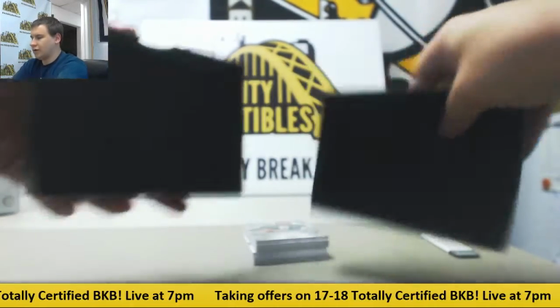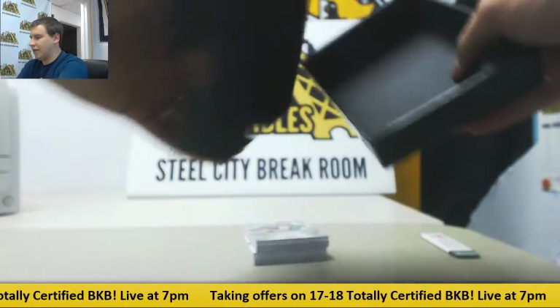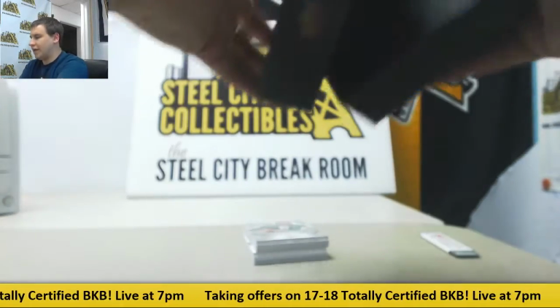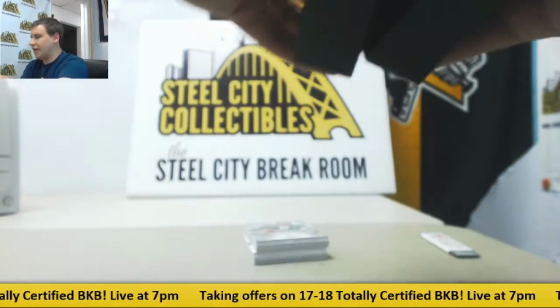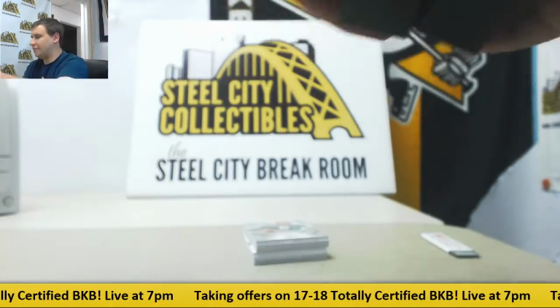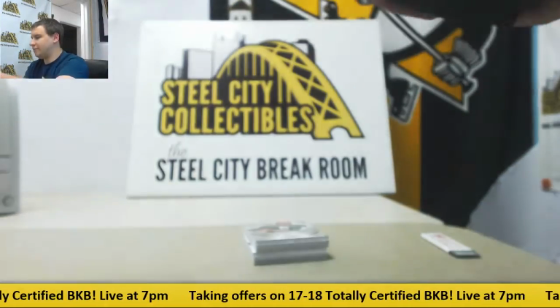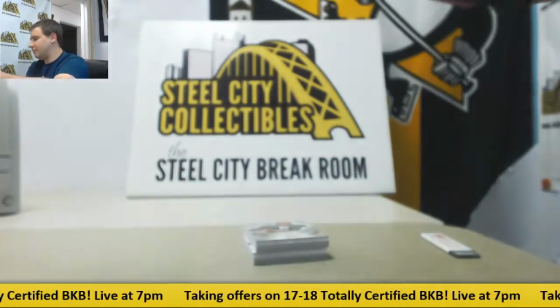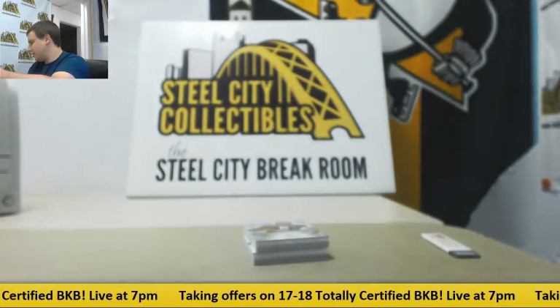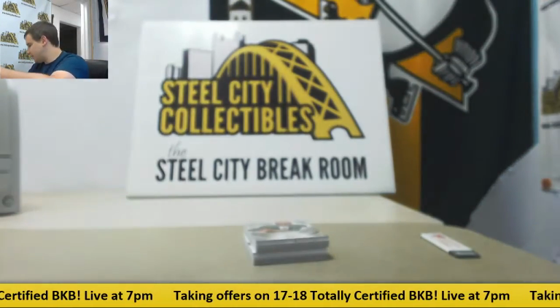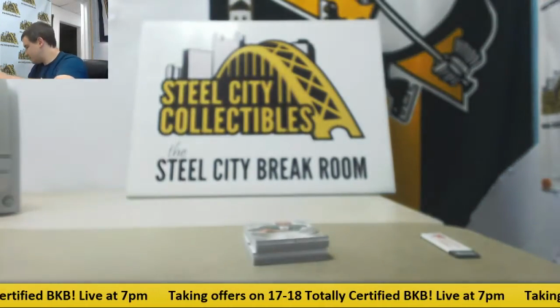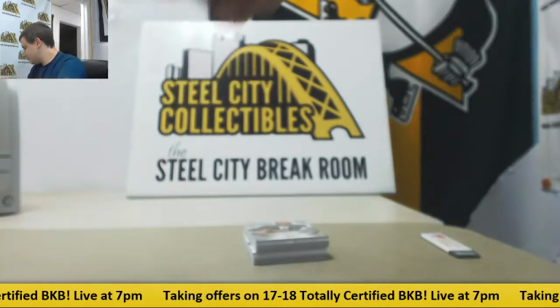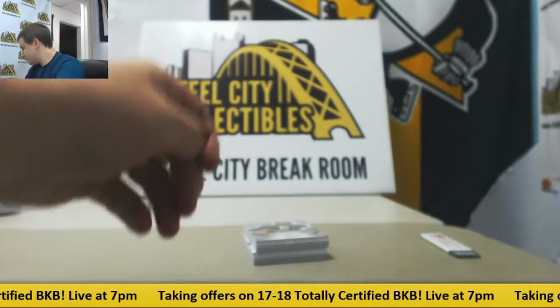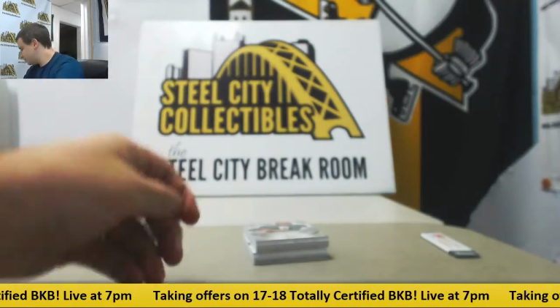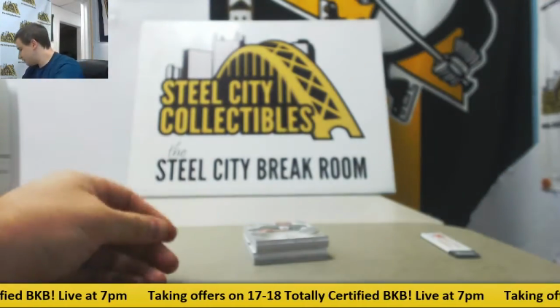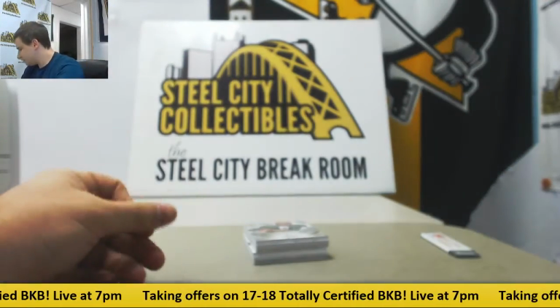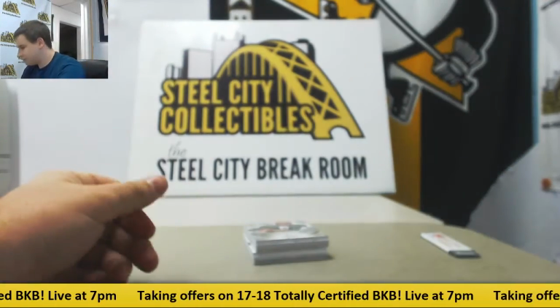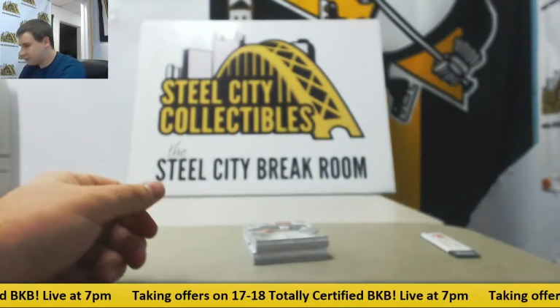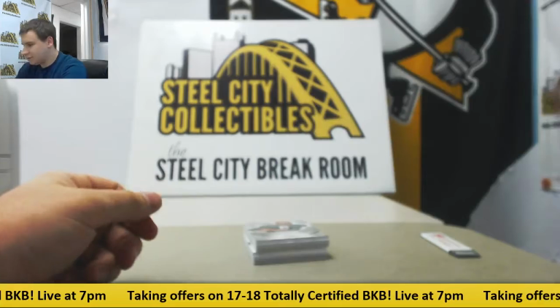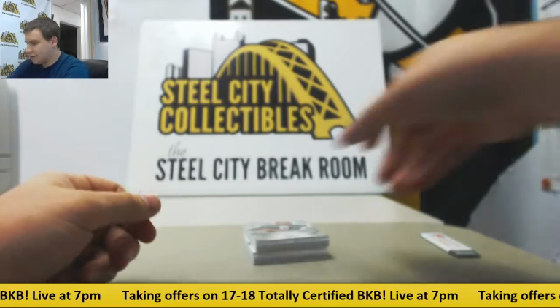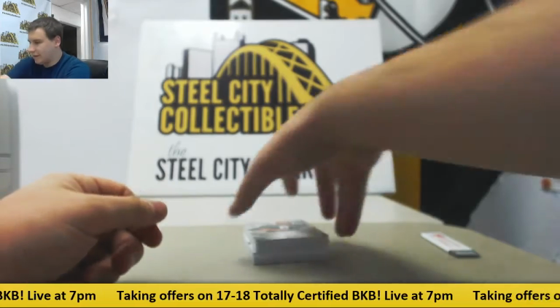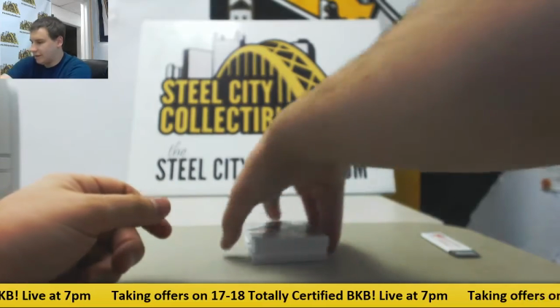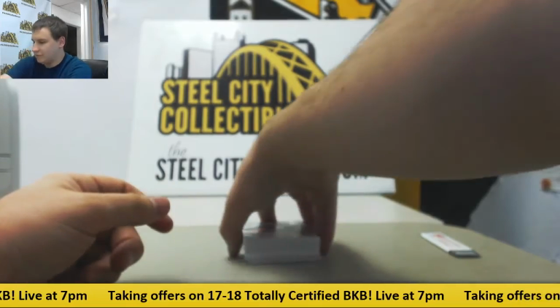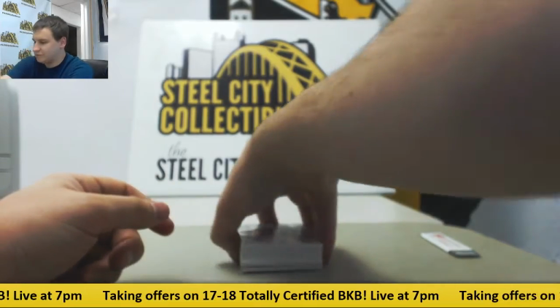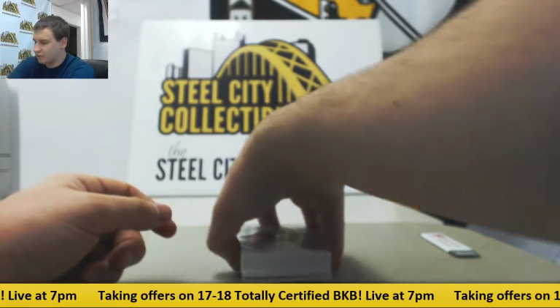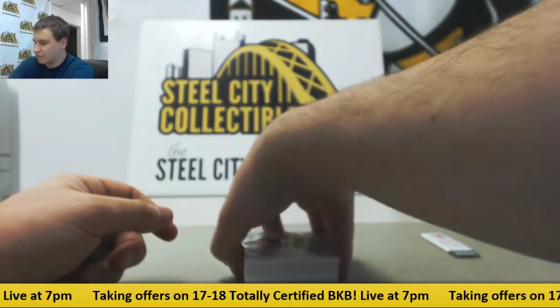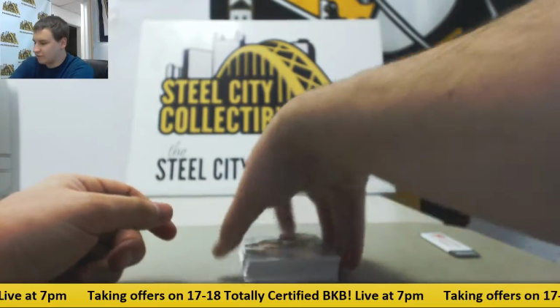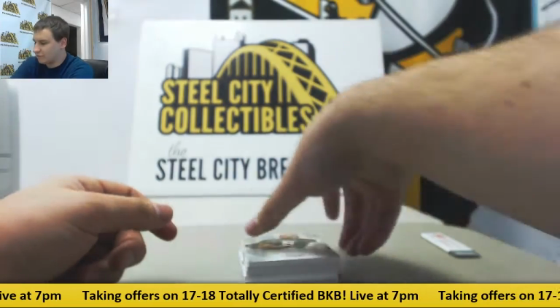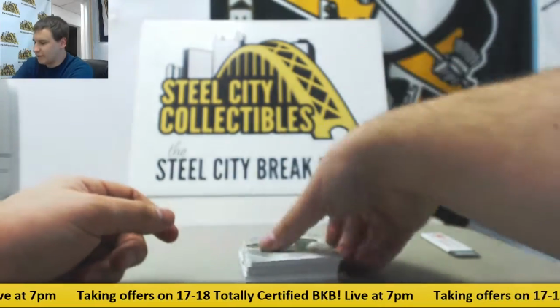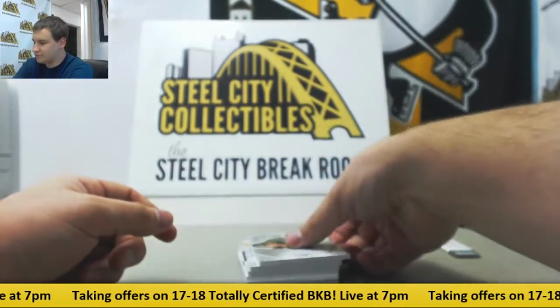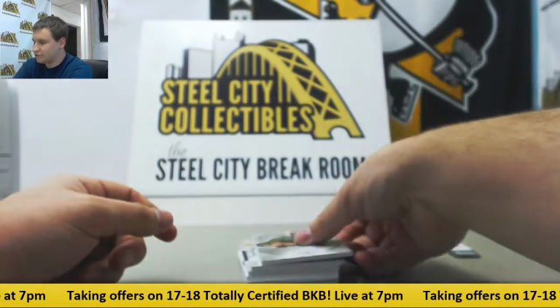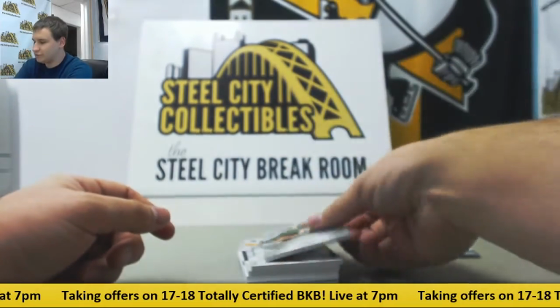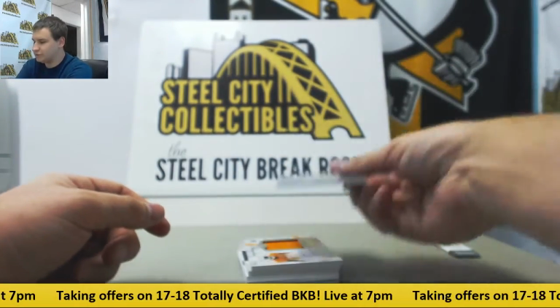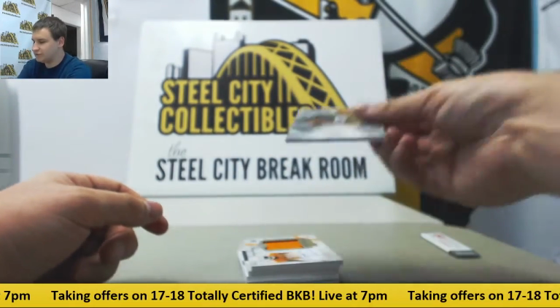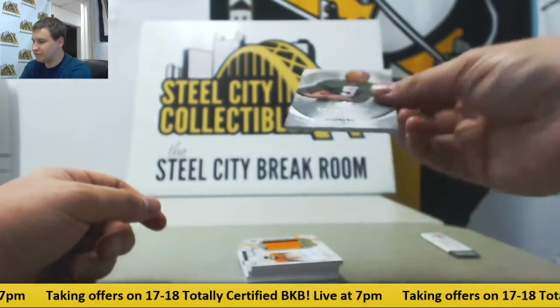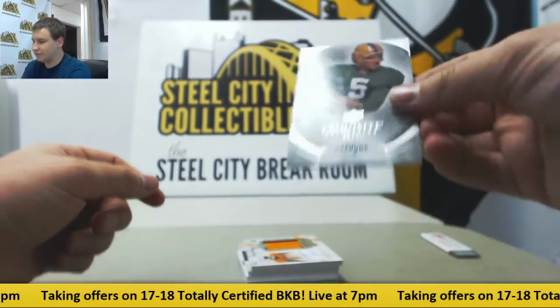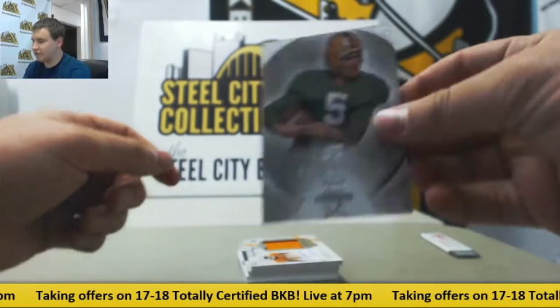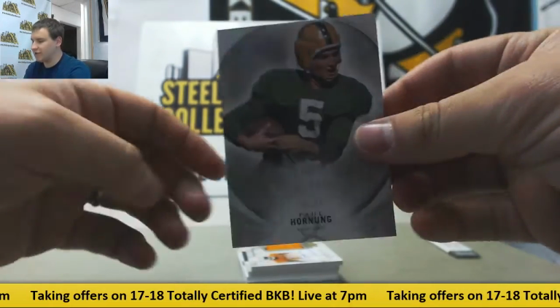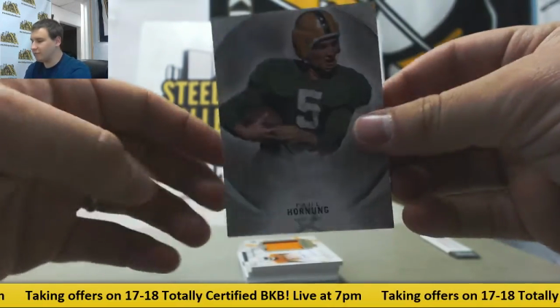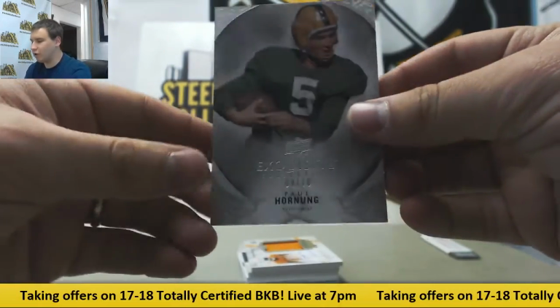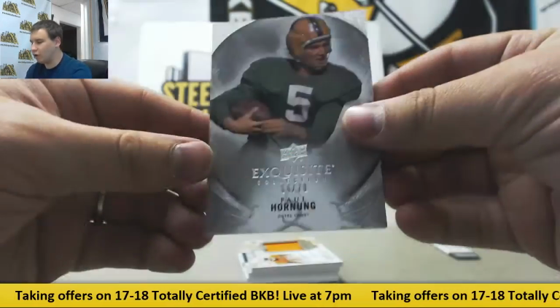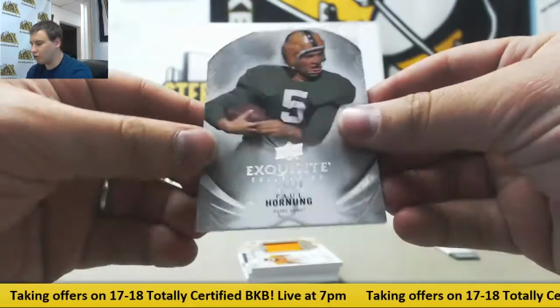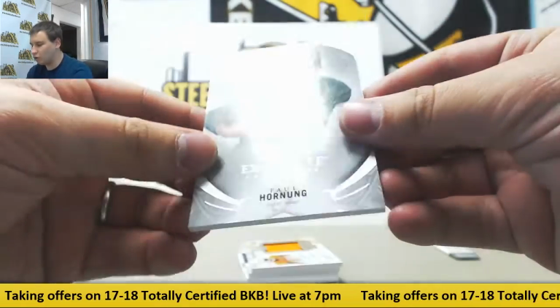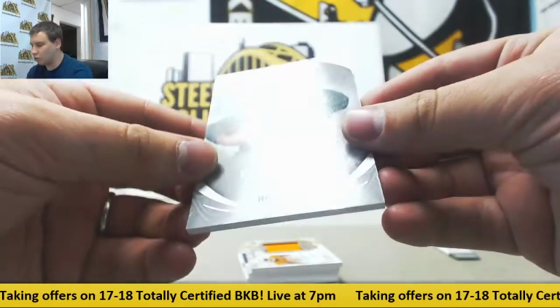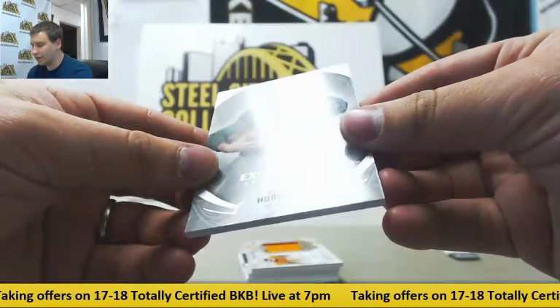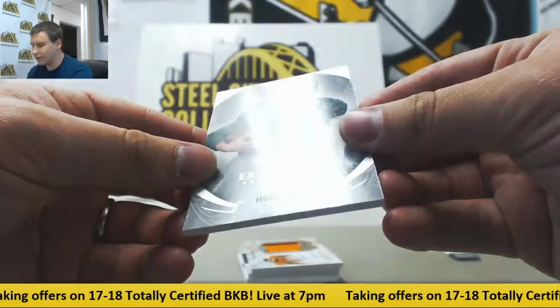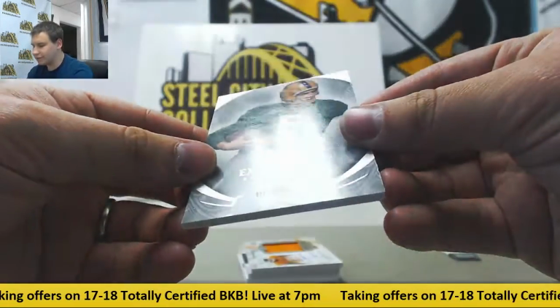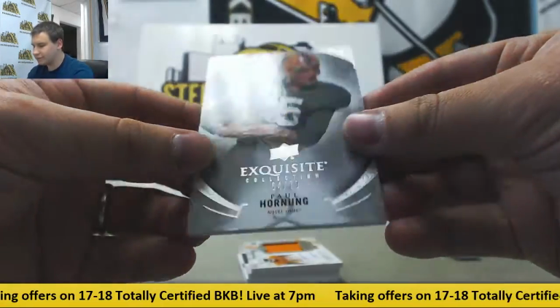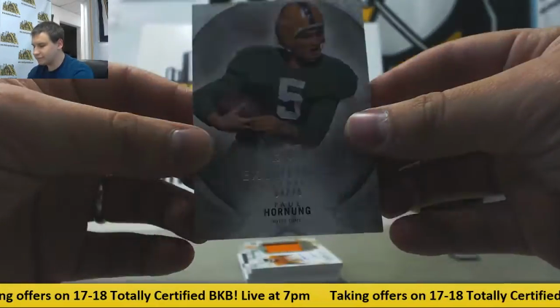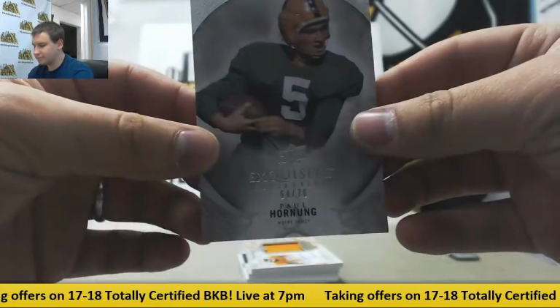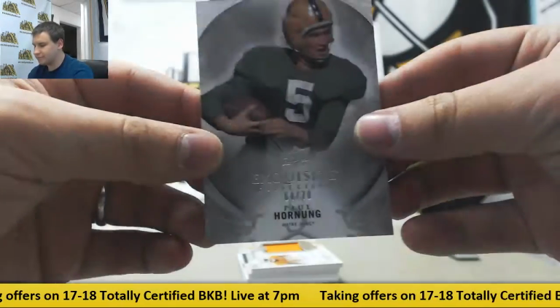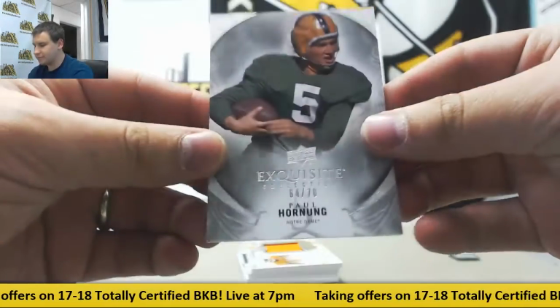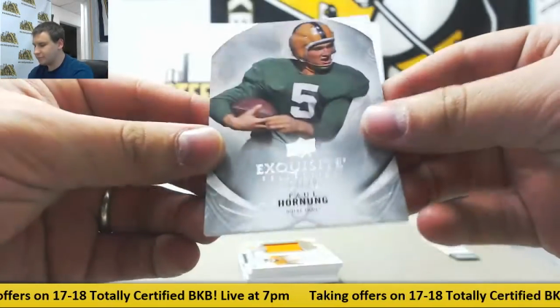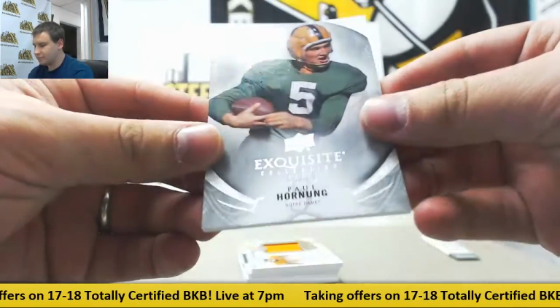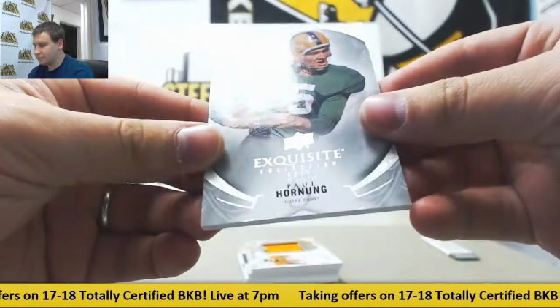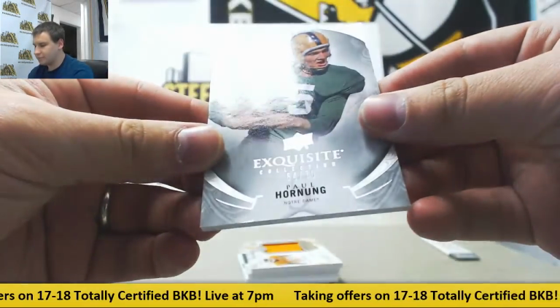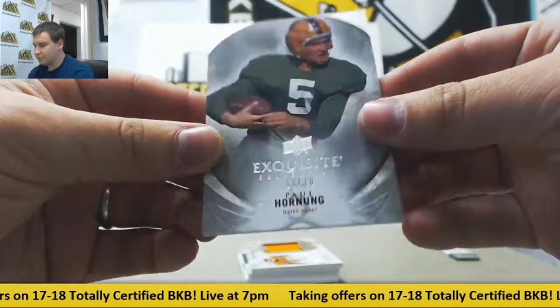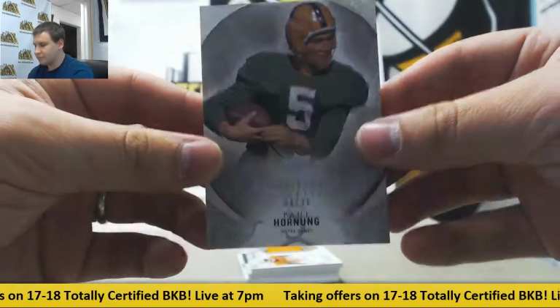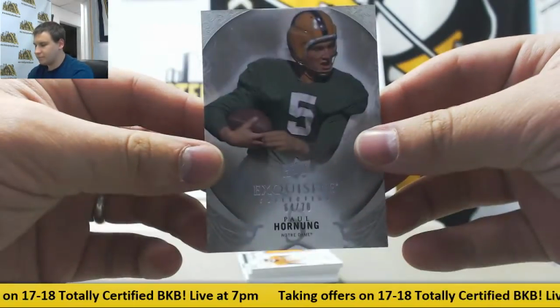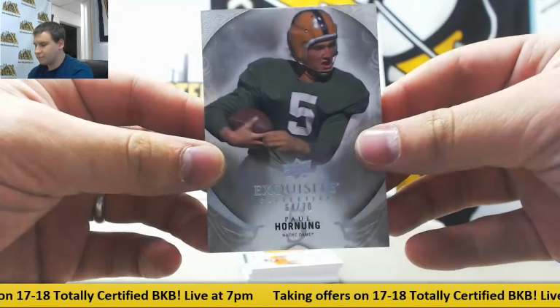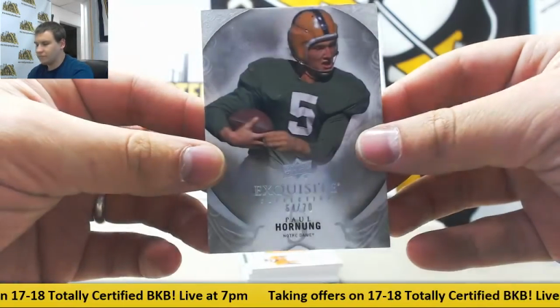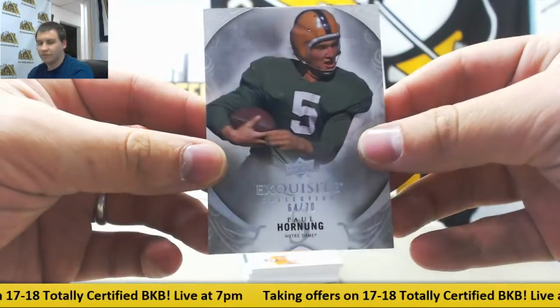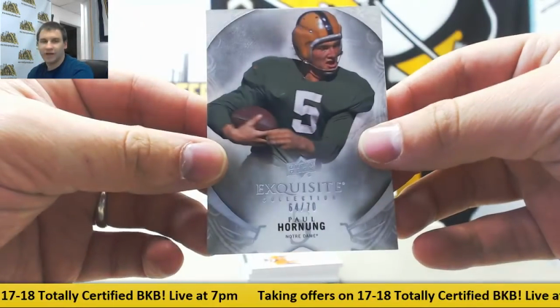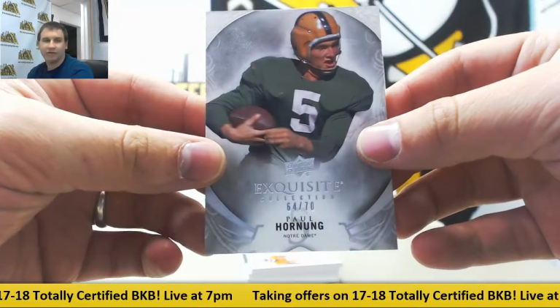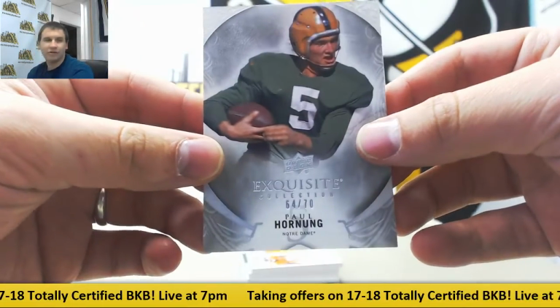Empty box, and we start off with a base 270, Paul Hornick for the Irish.